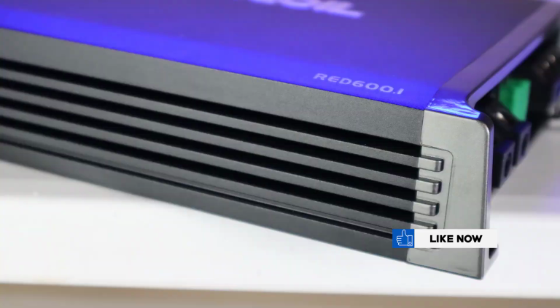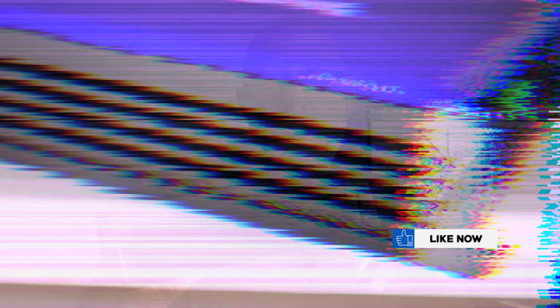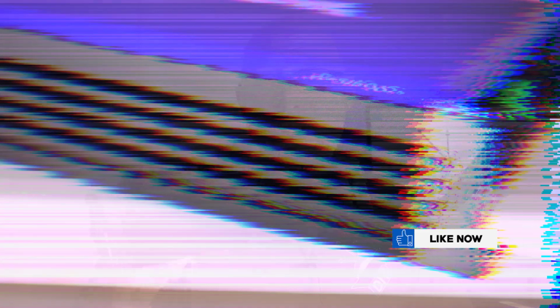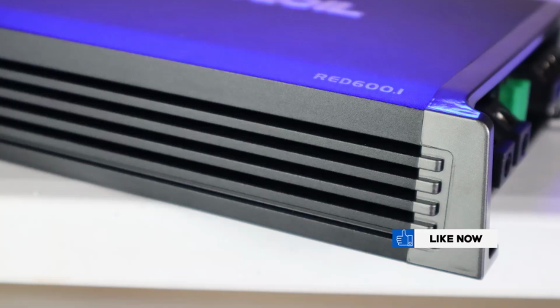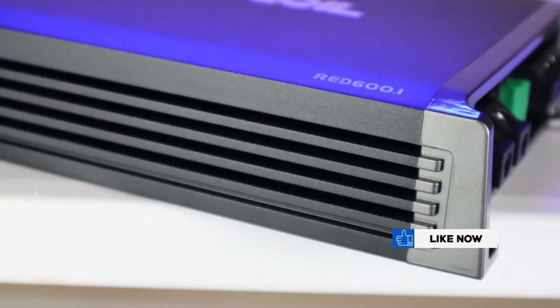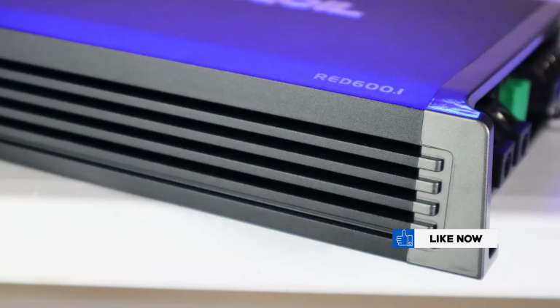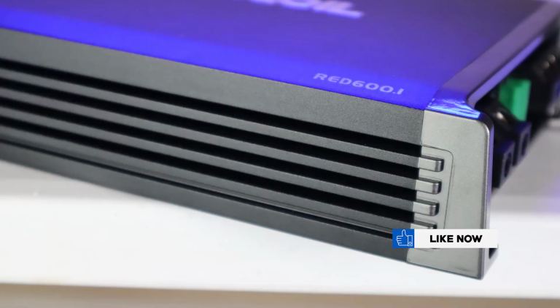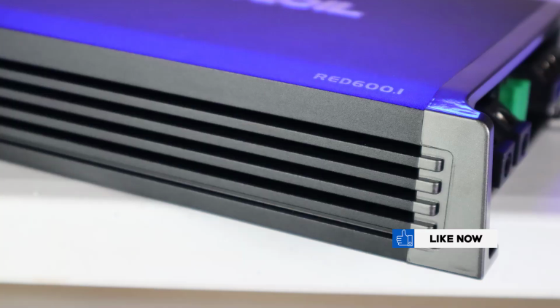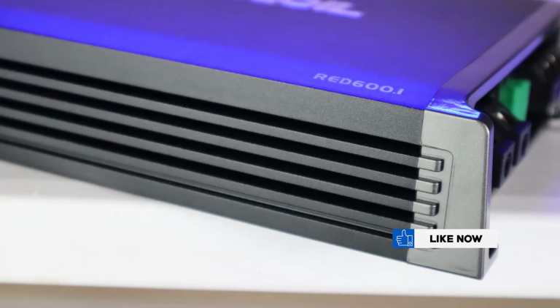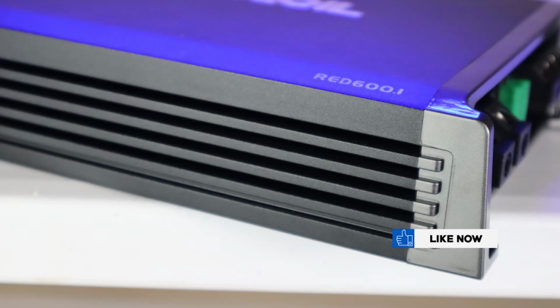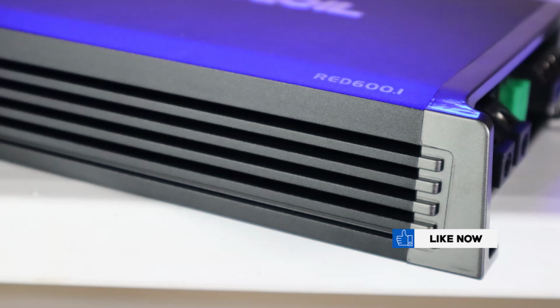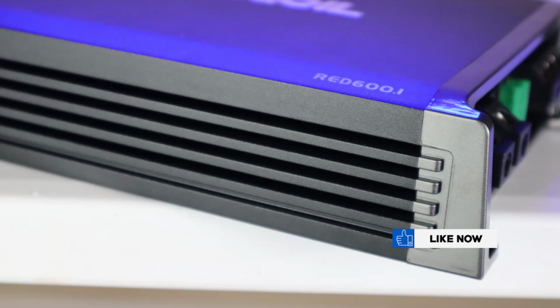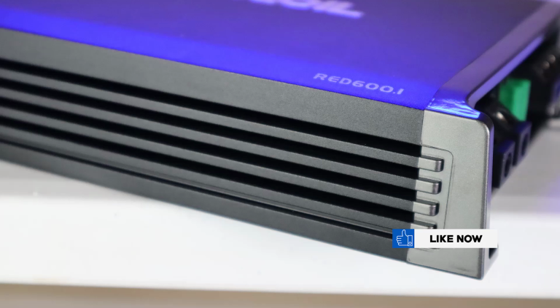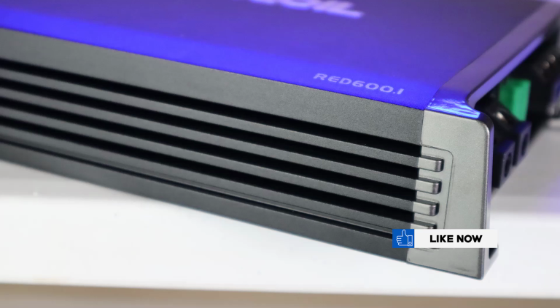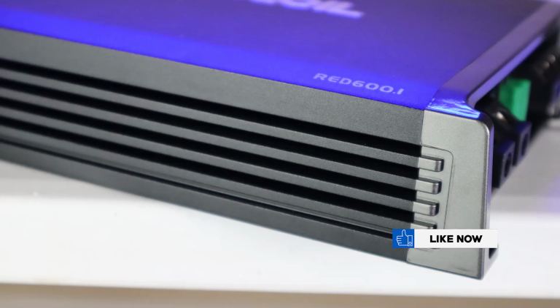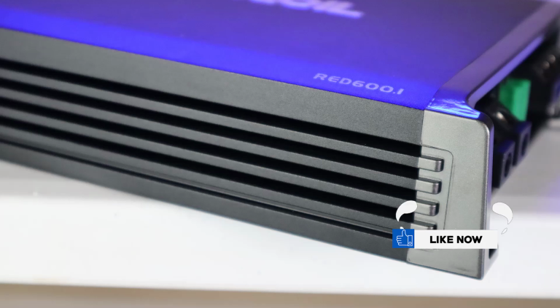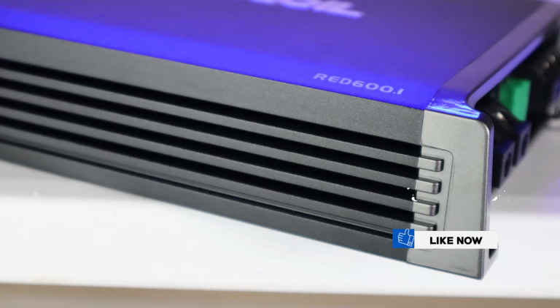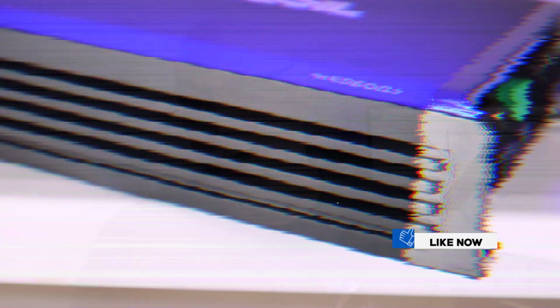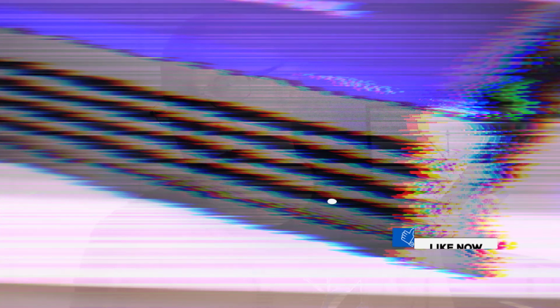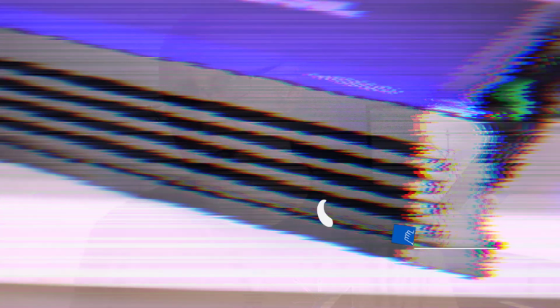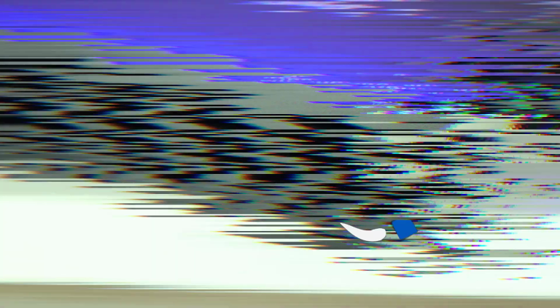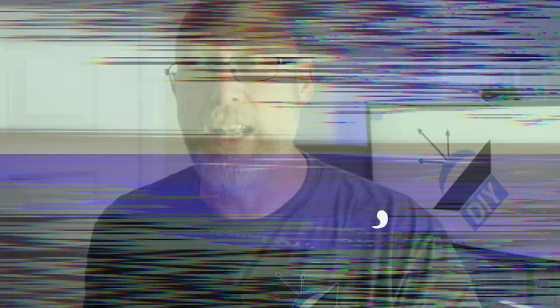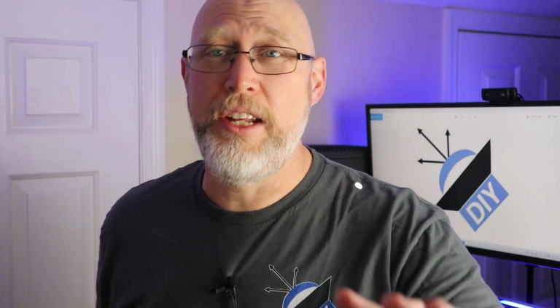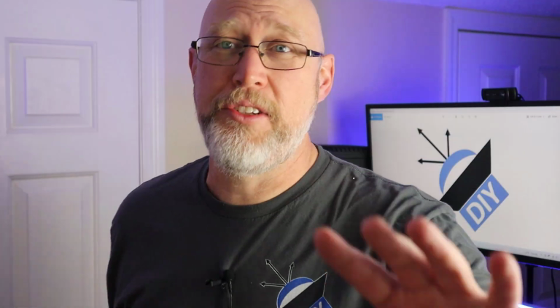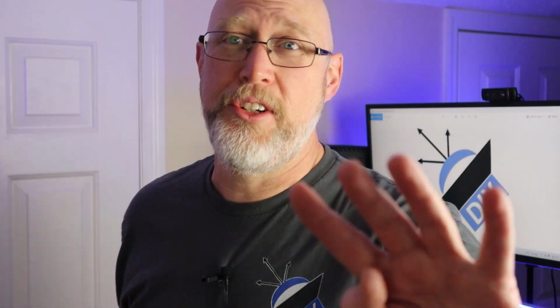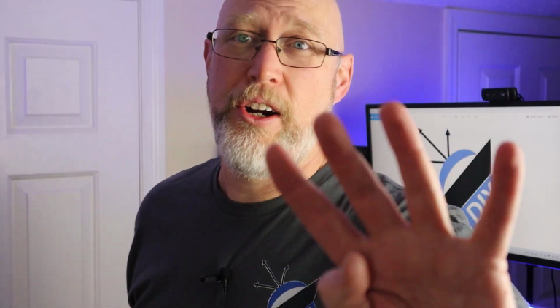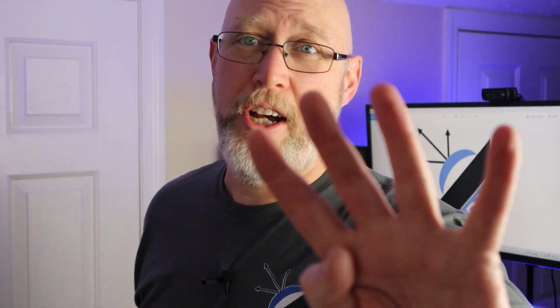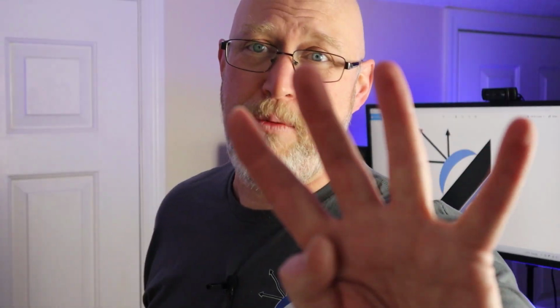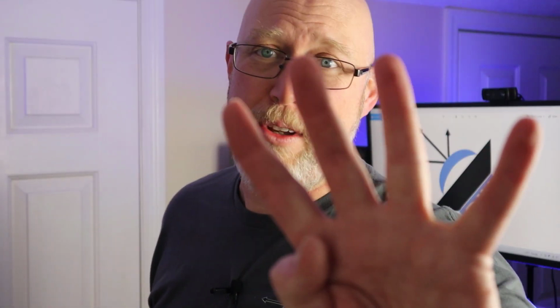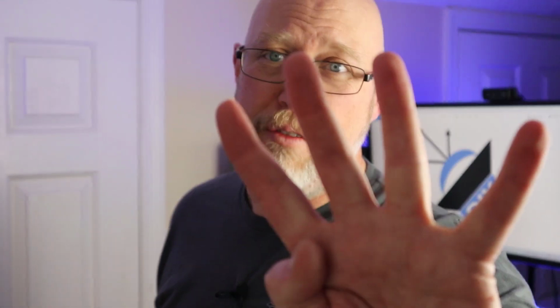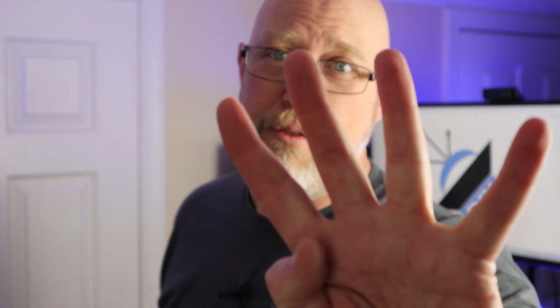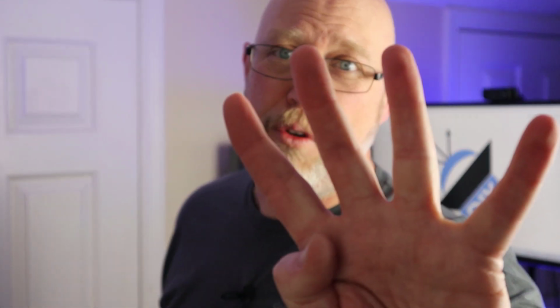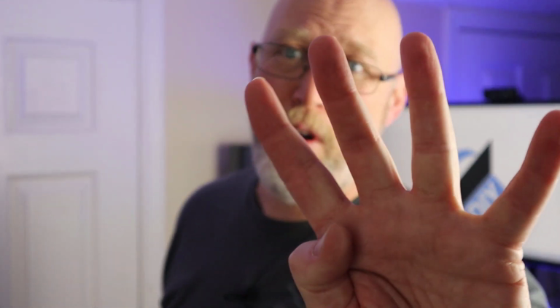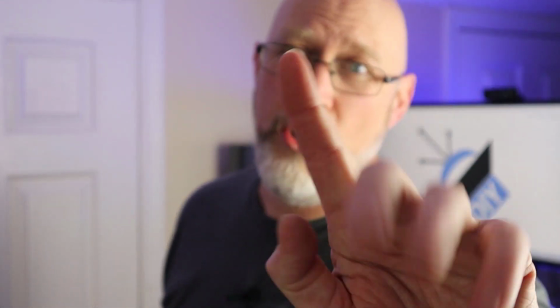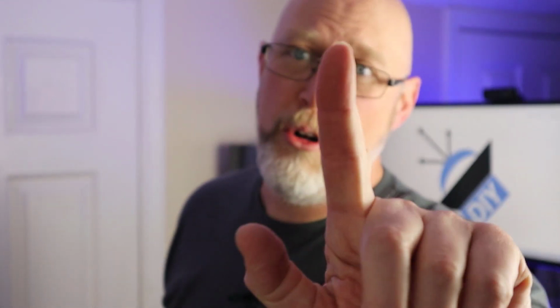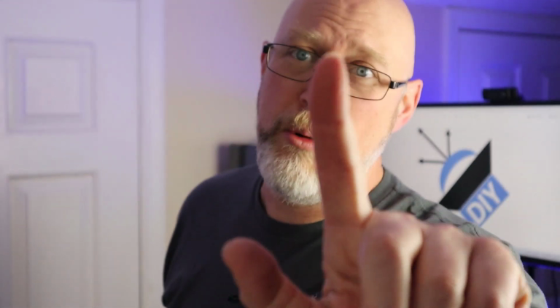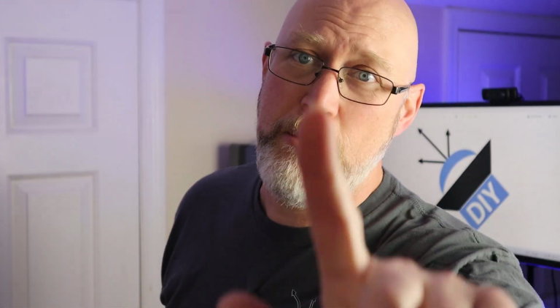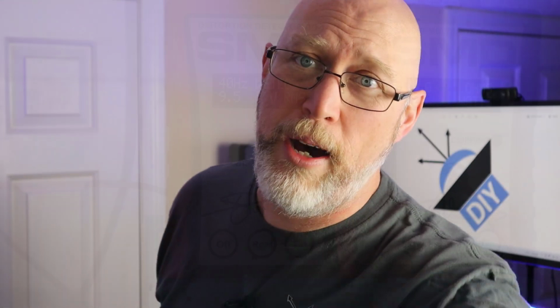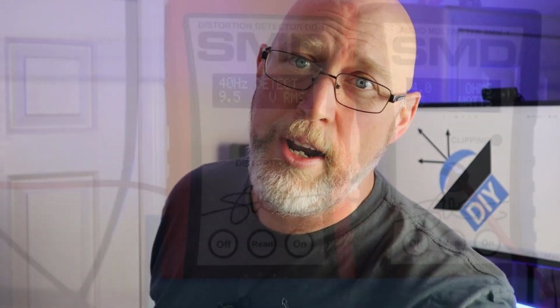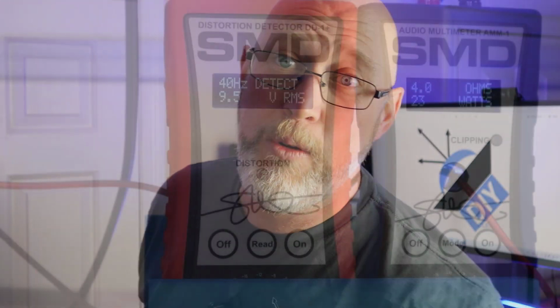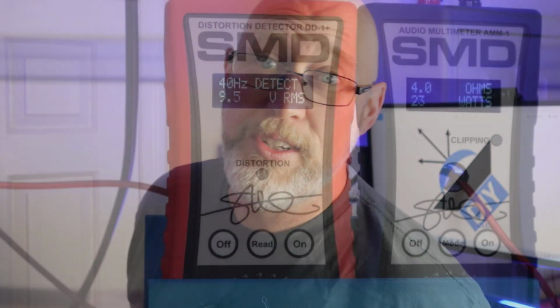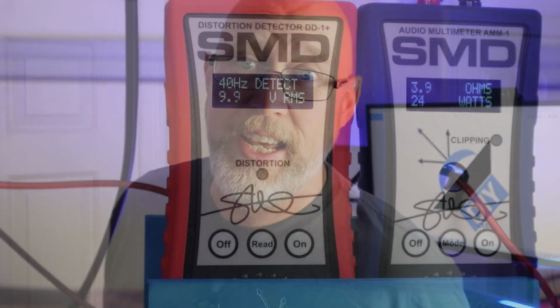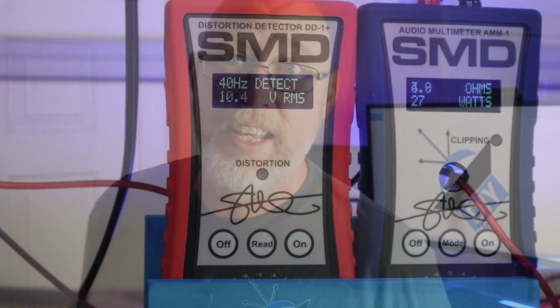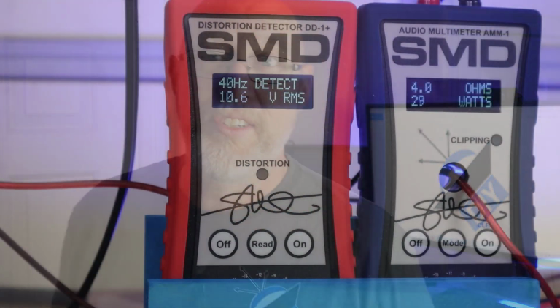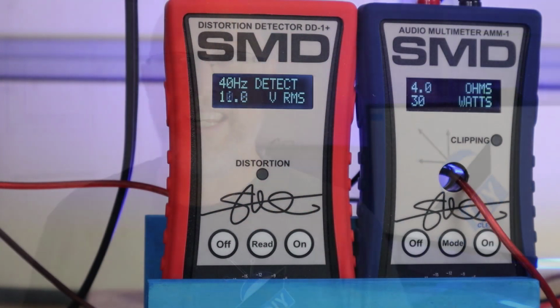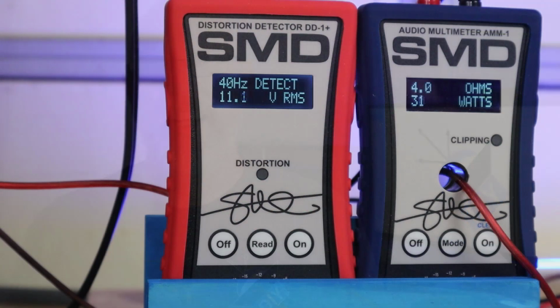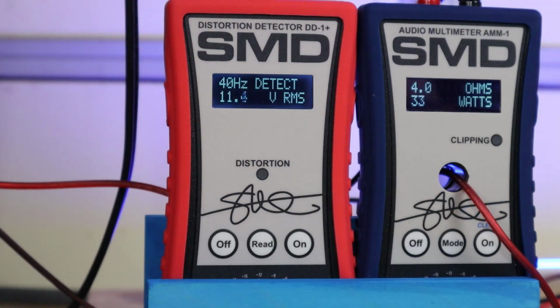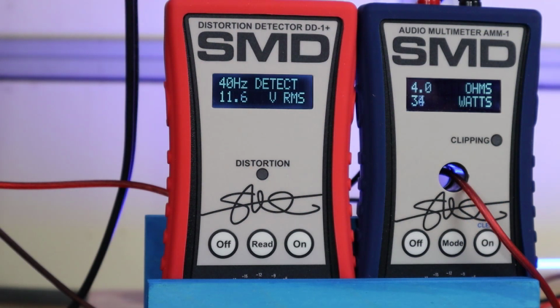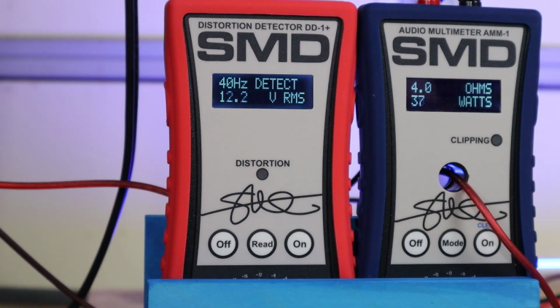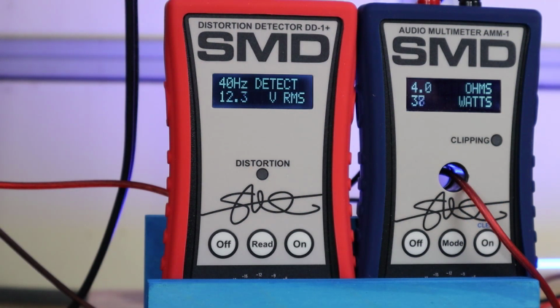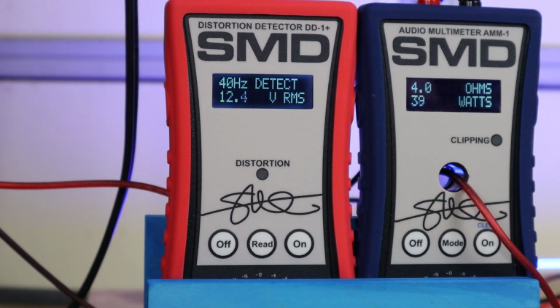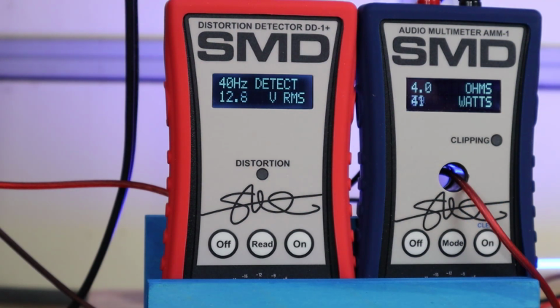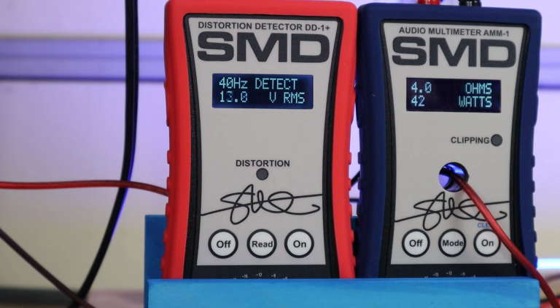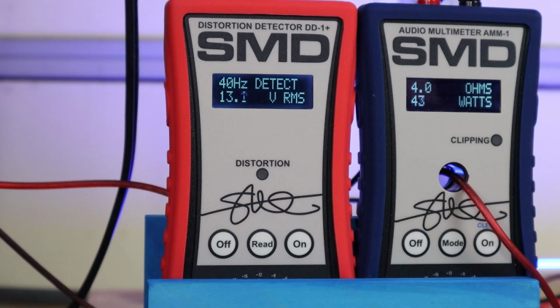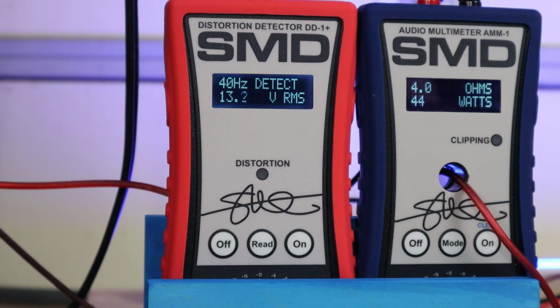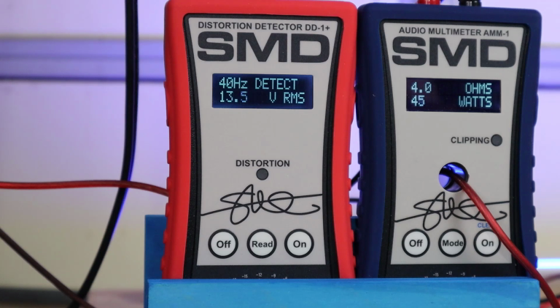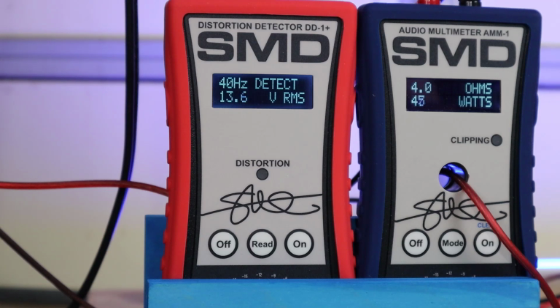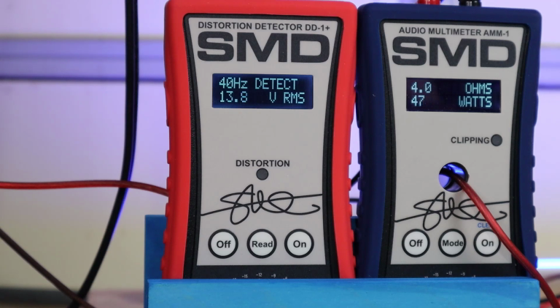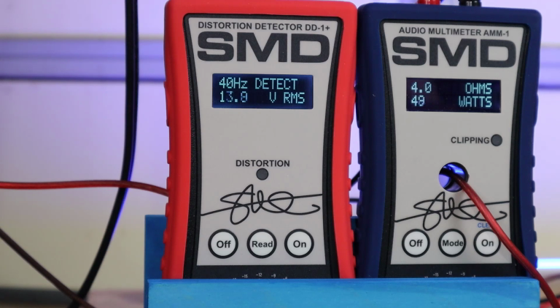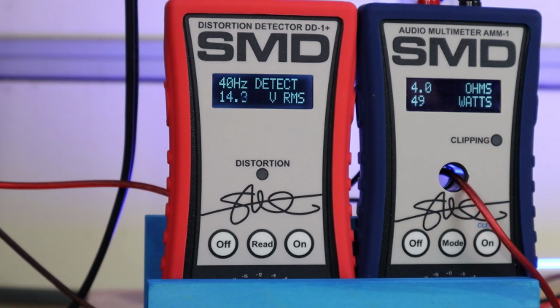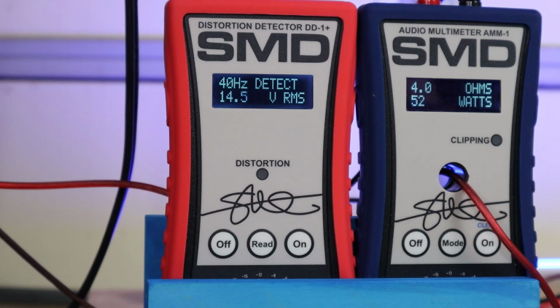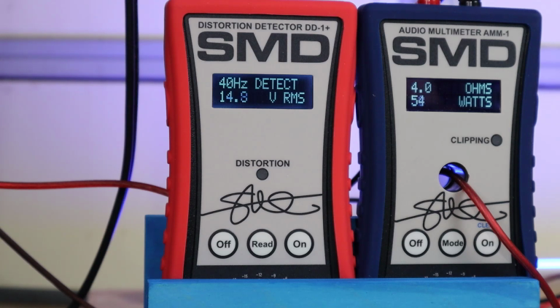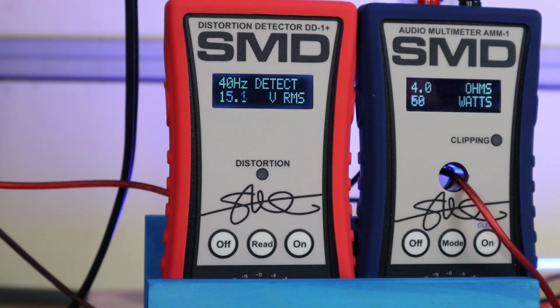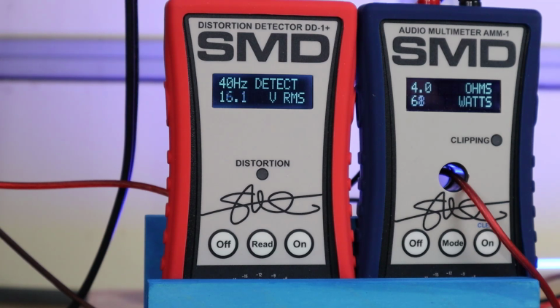I'm going to hook this thing up to the amp dyno. Let's start off with a 4-ohm mono test and see what kind of power this amplifier generates.